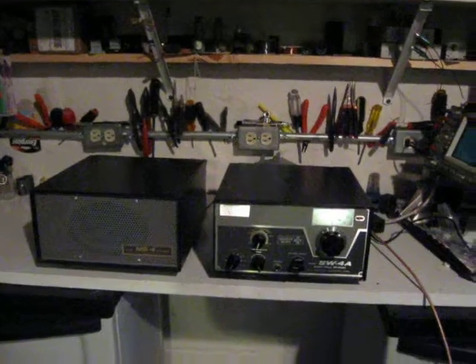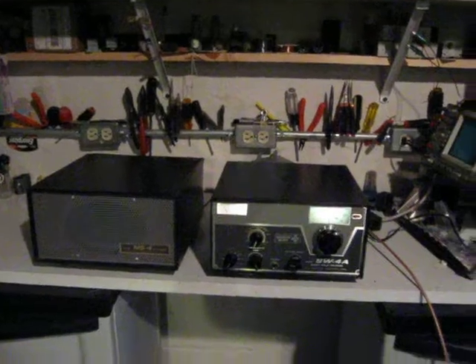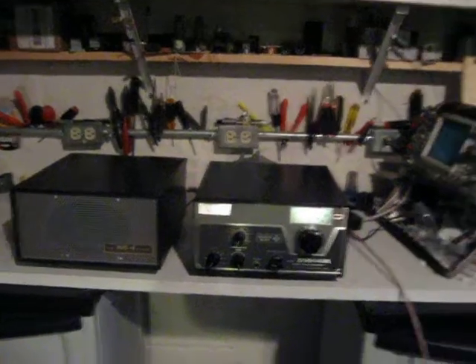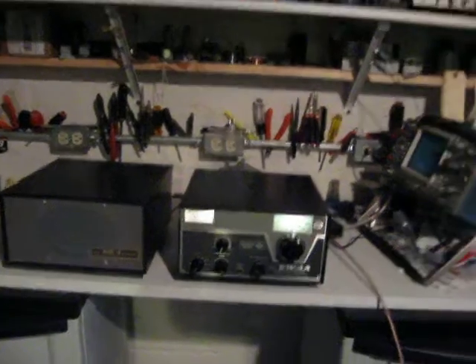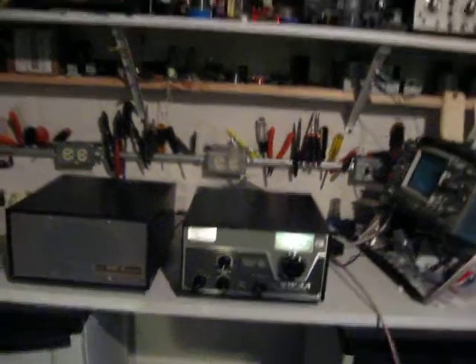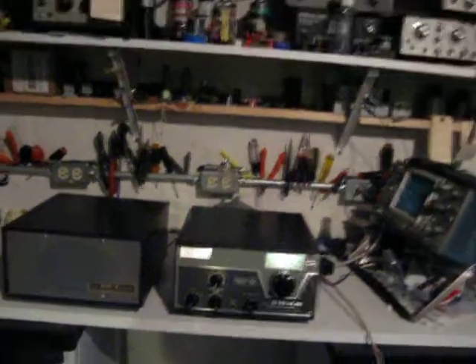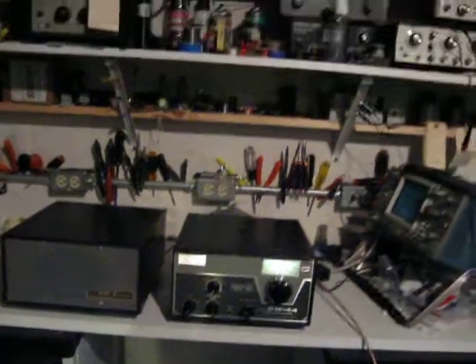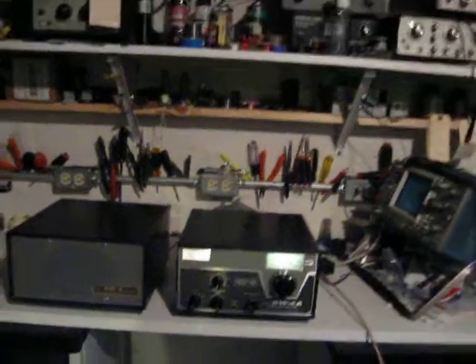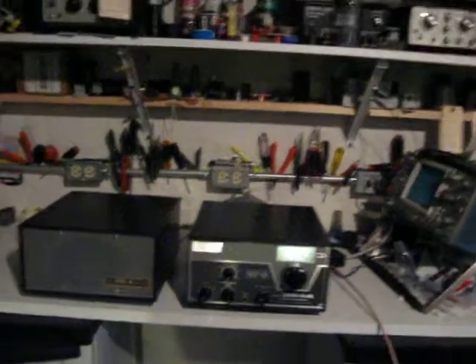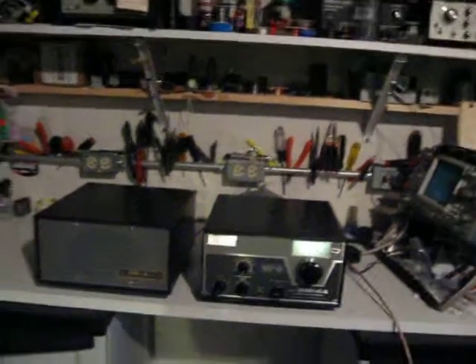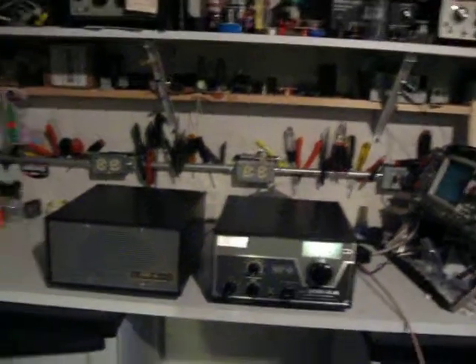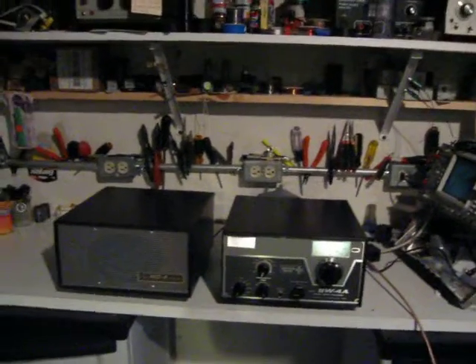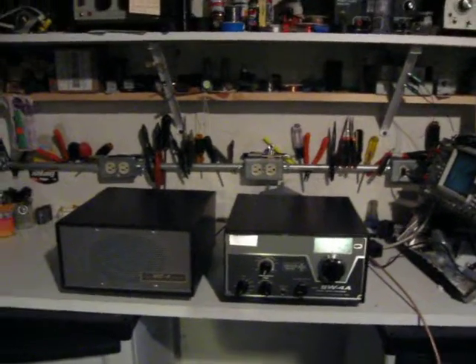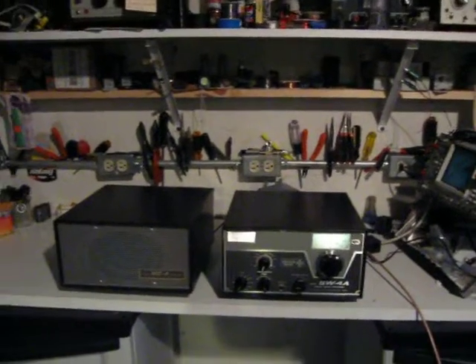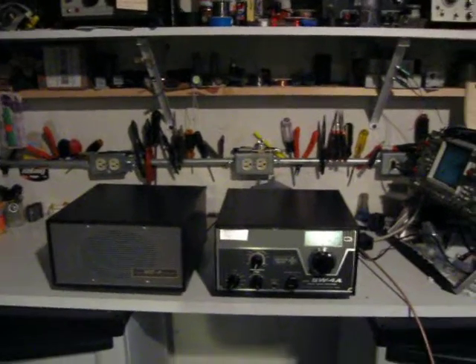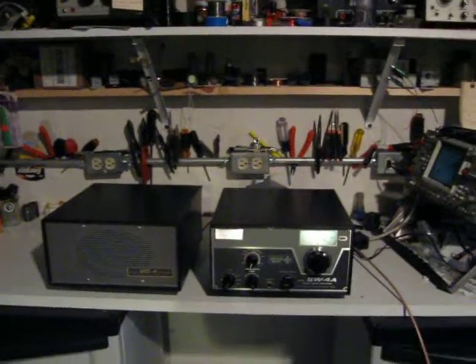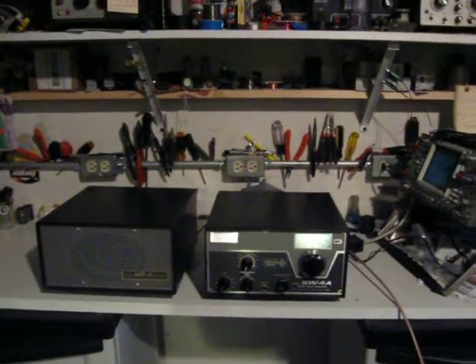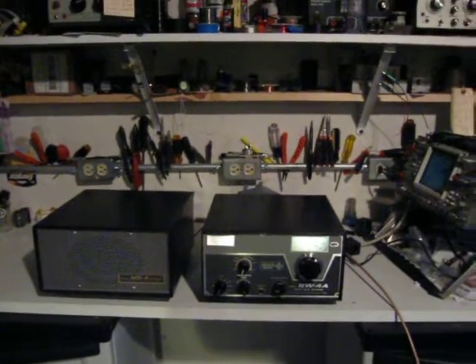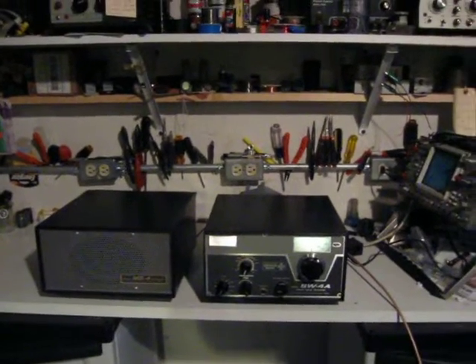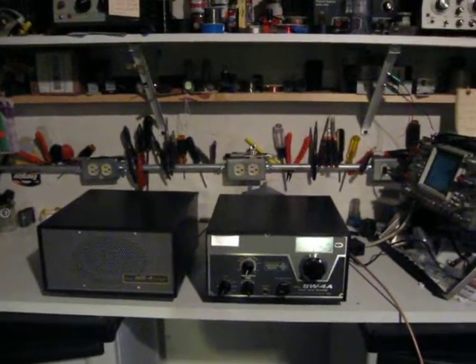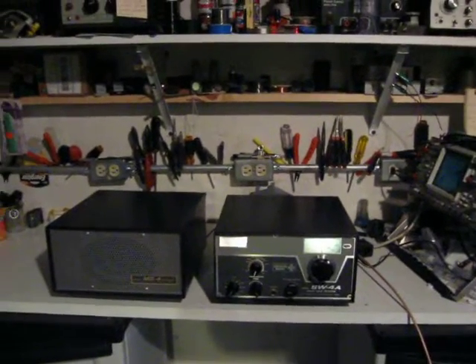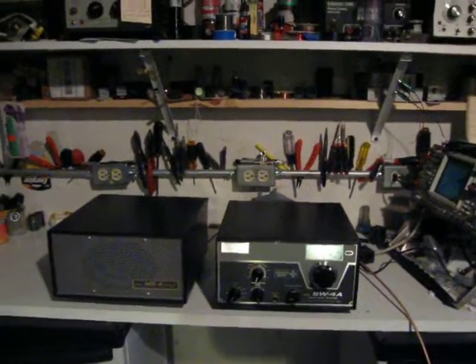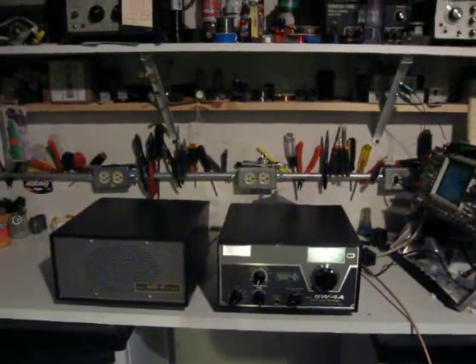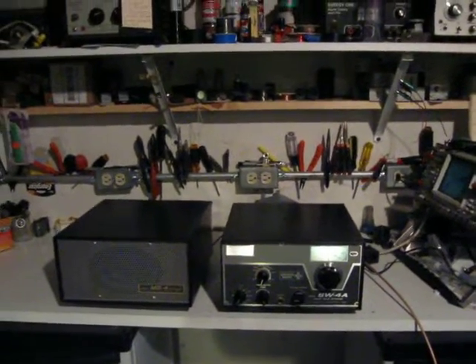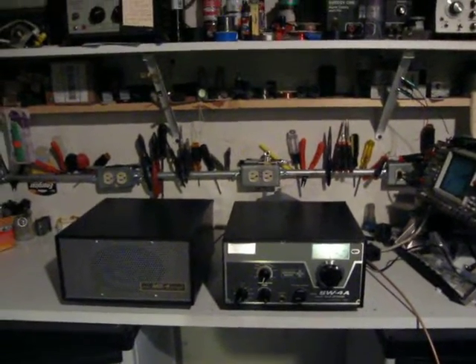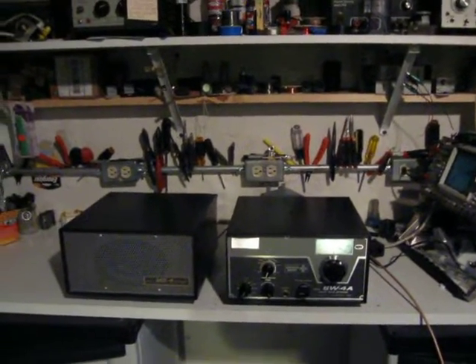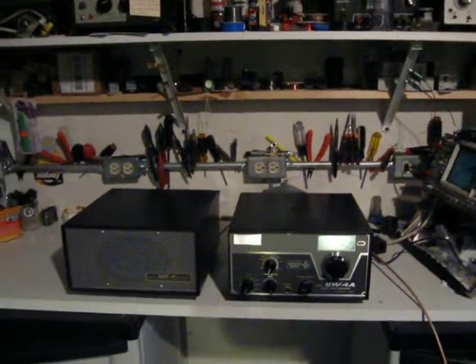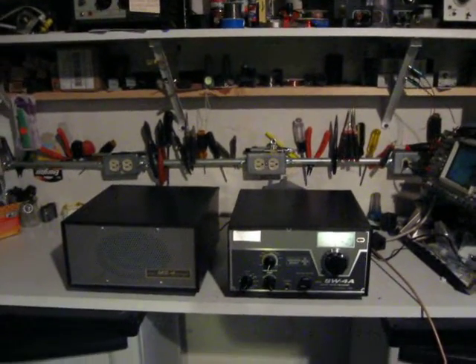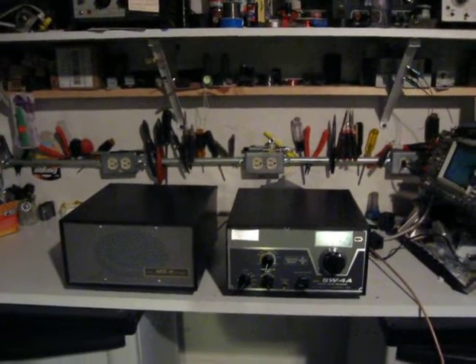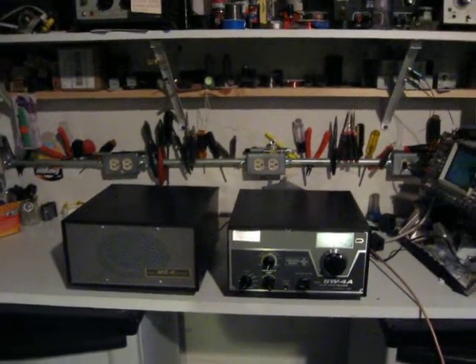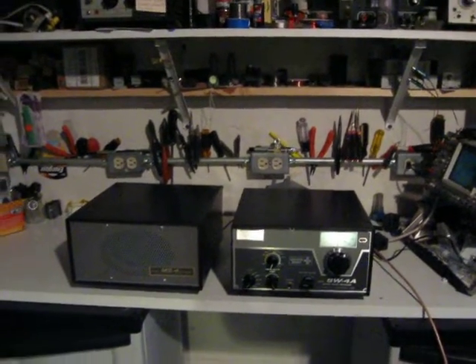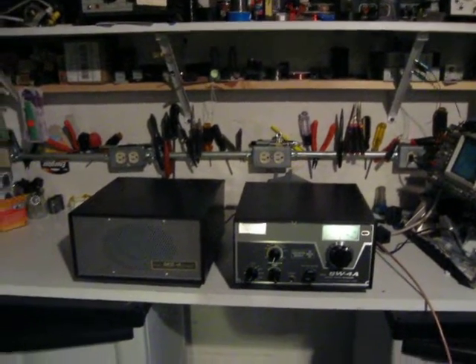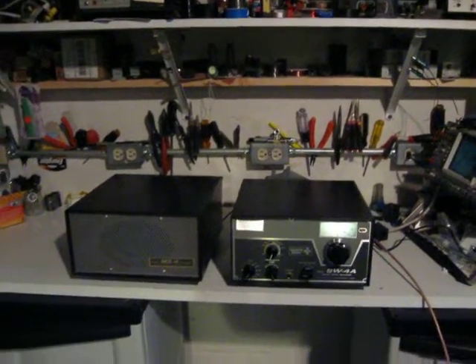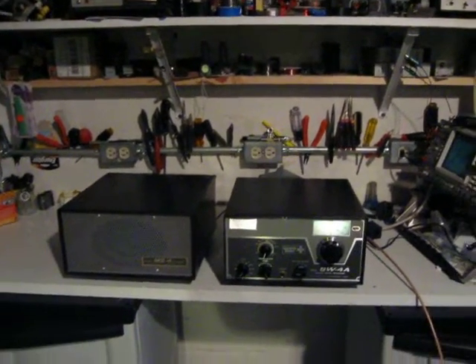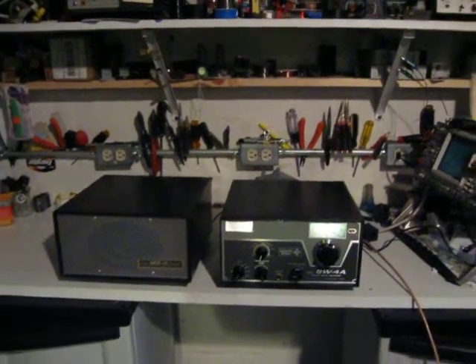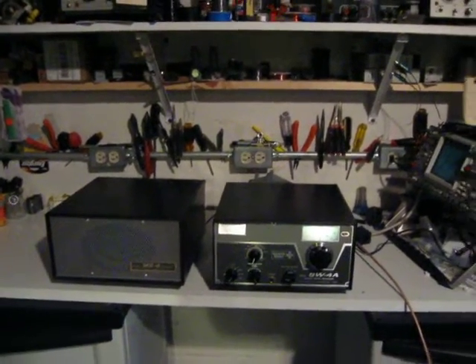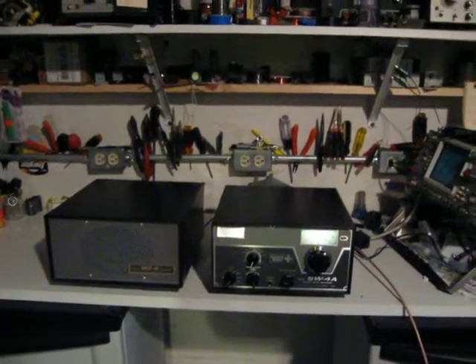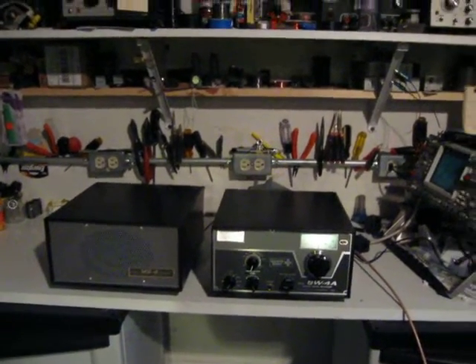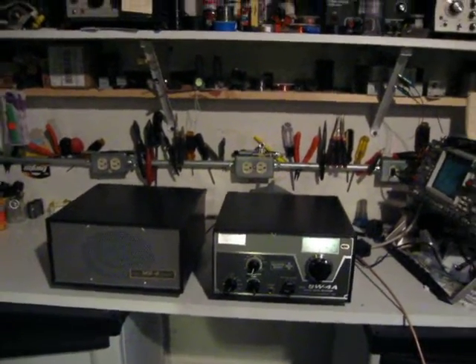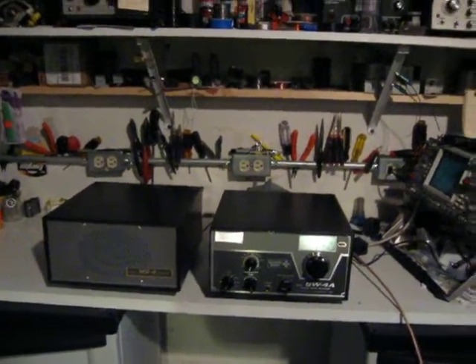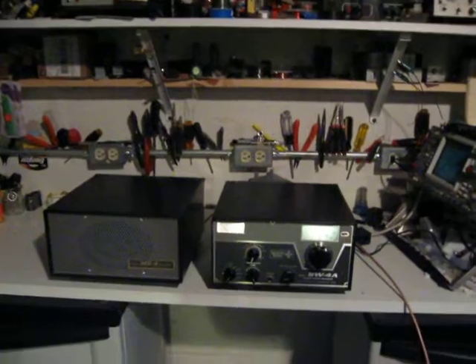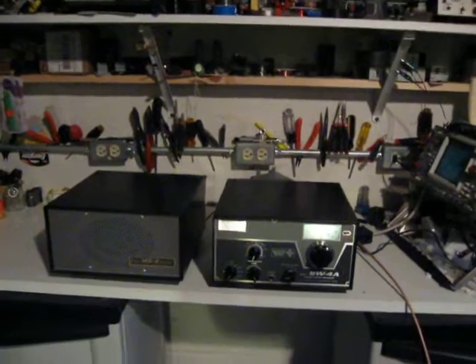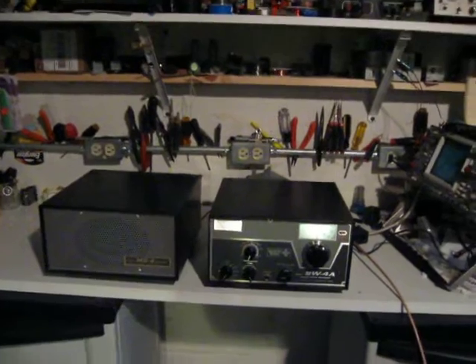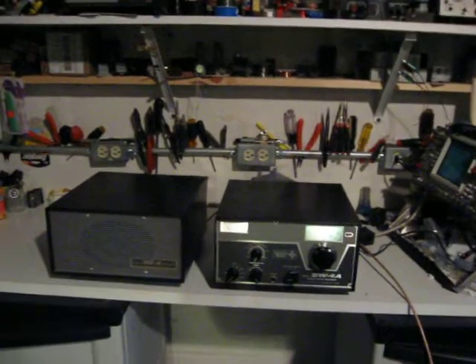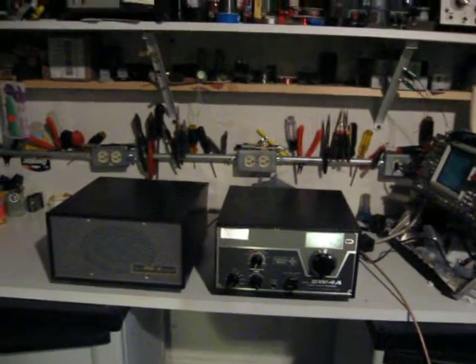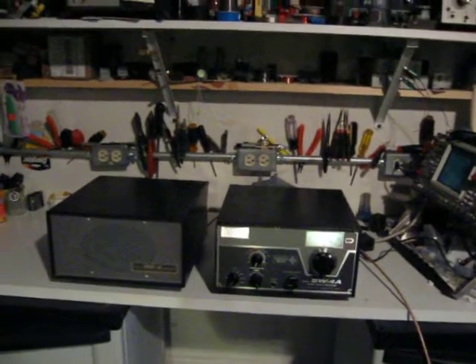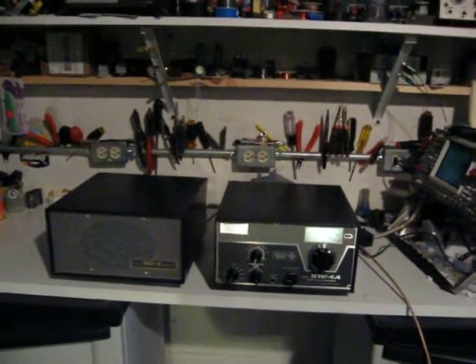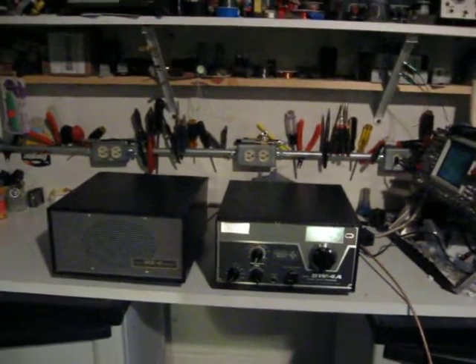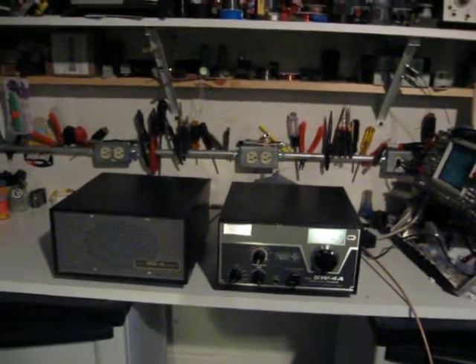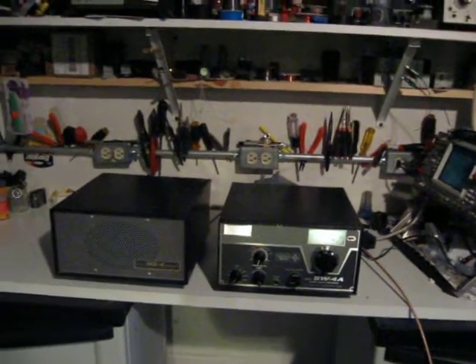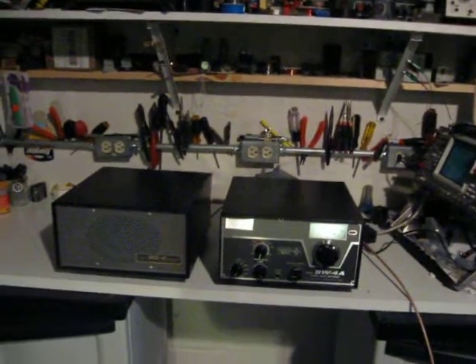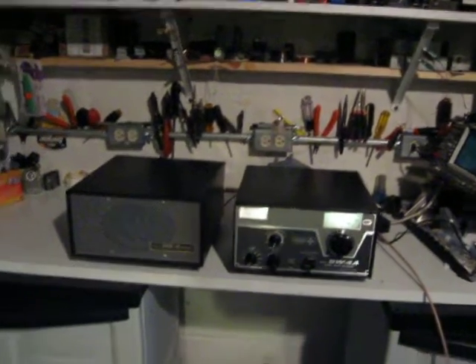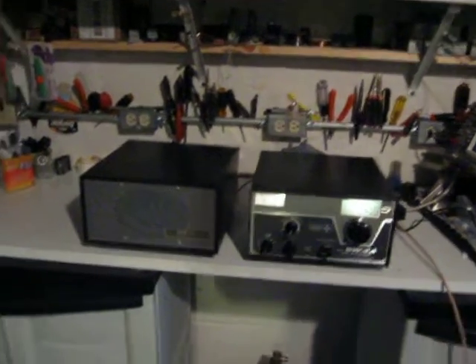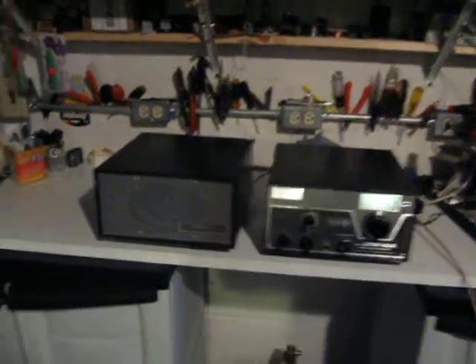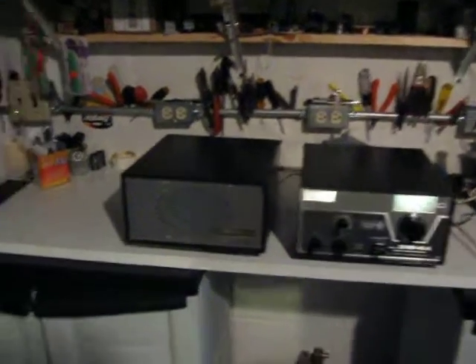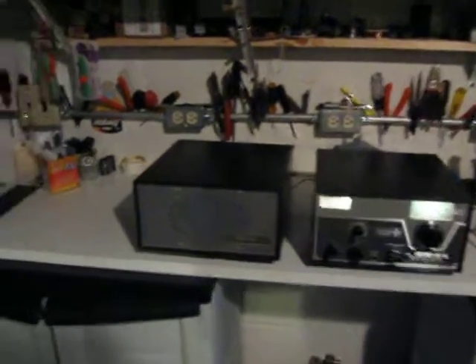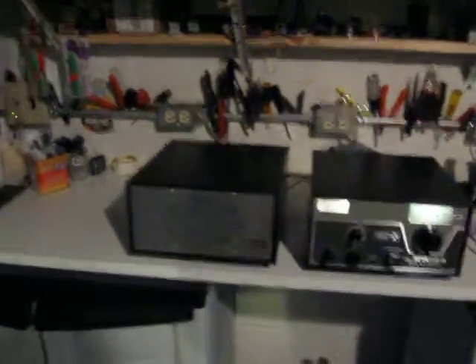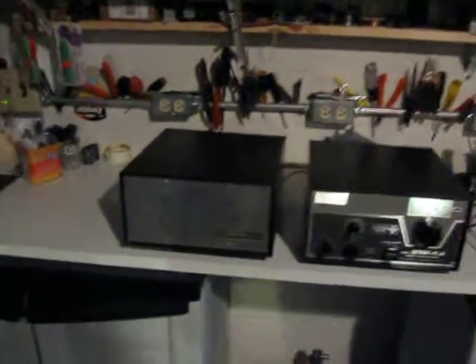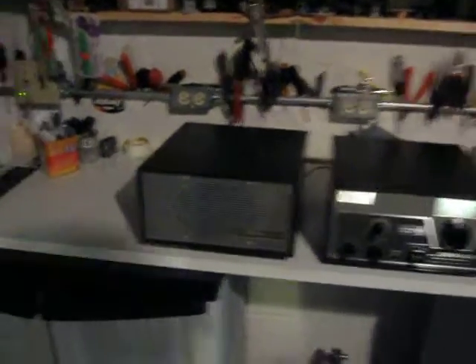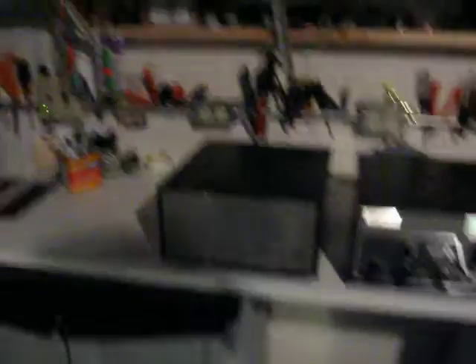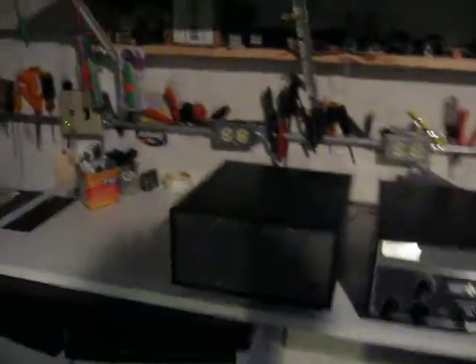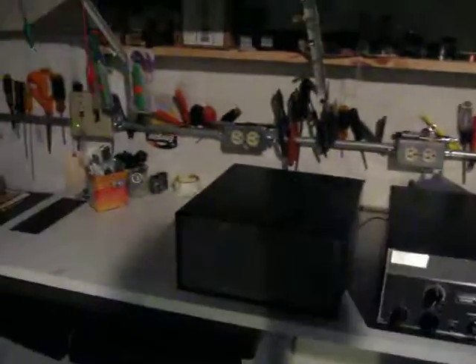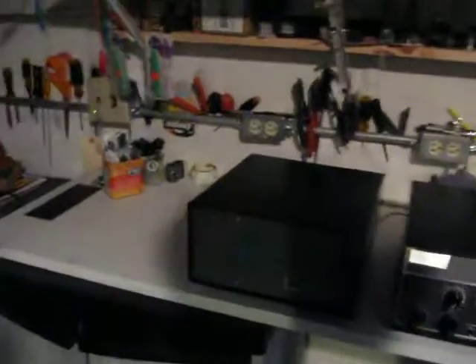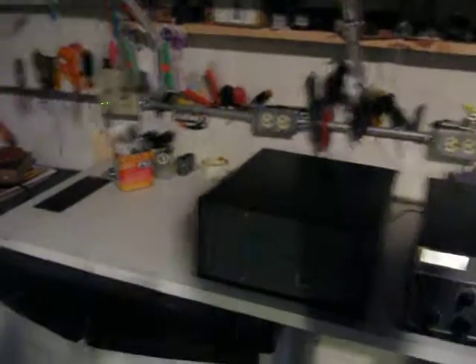Hi, this is WA3TTS, and we've got Medi-1 booming in tonight here on a Drake SW4A. We'll turn it up here a little bit.